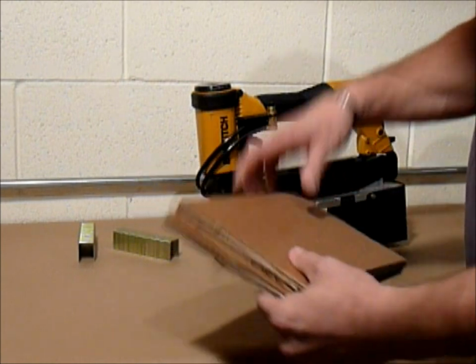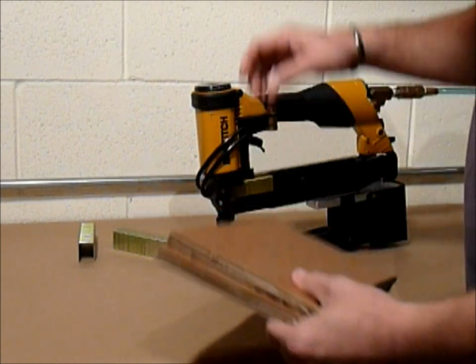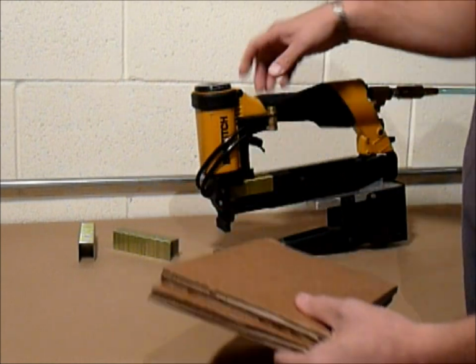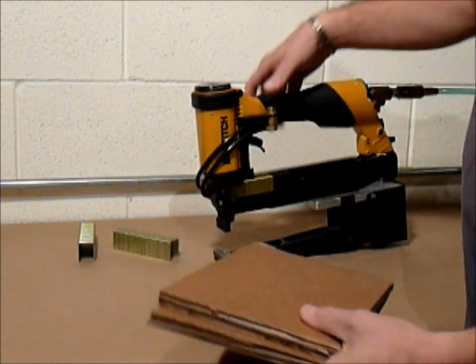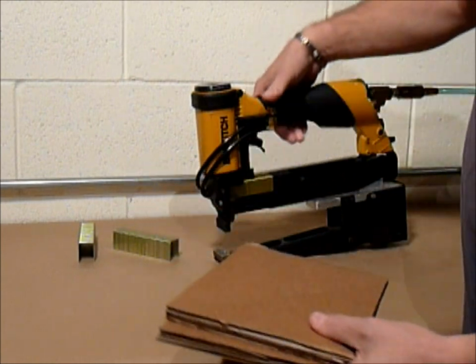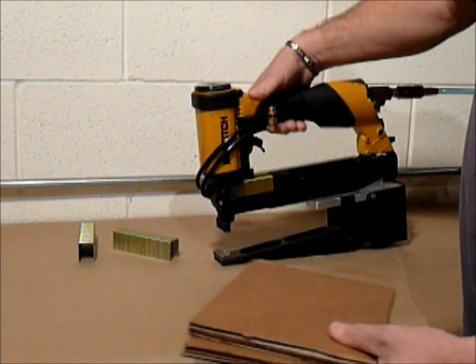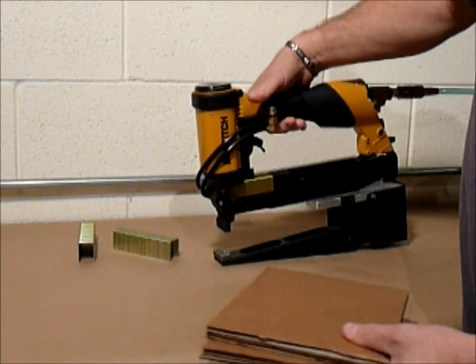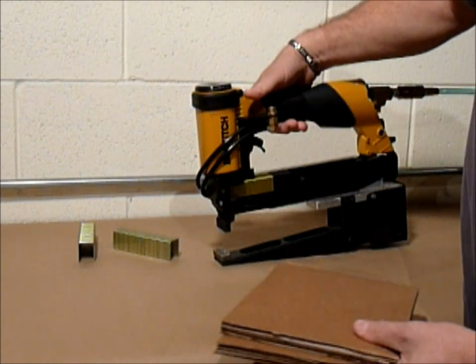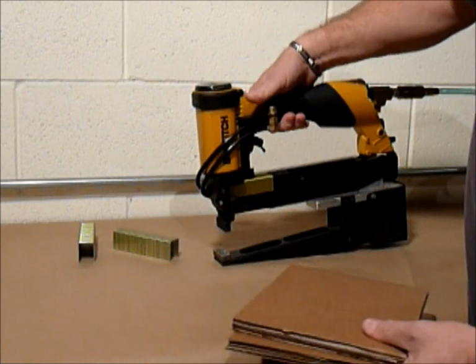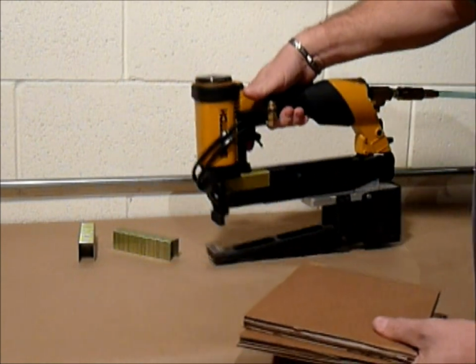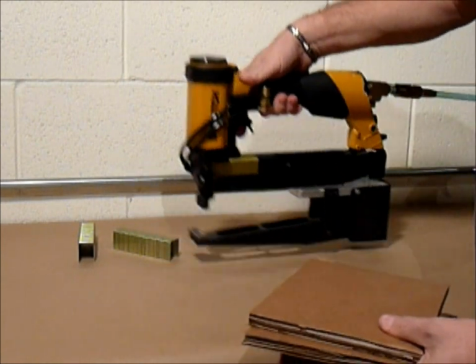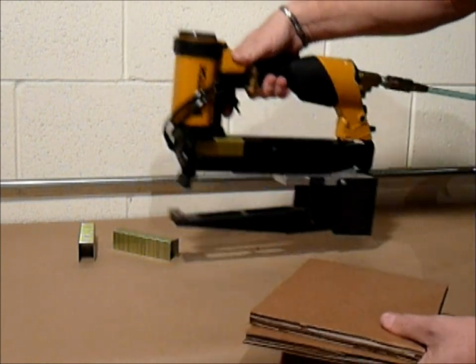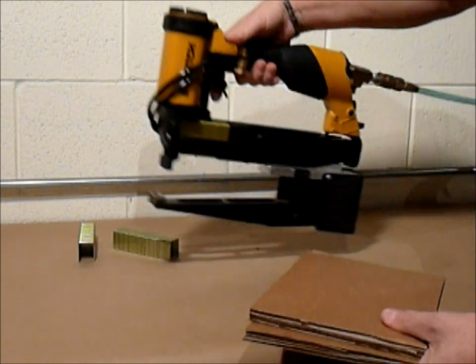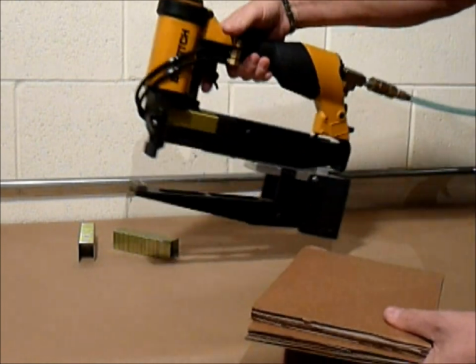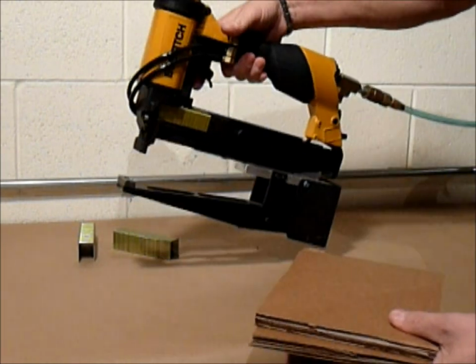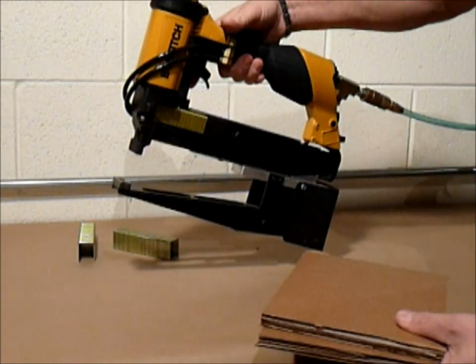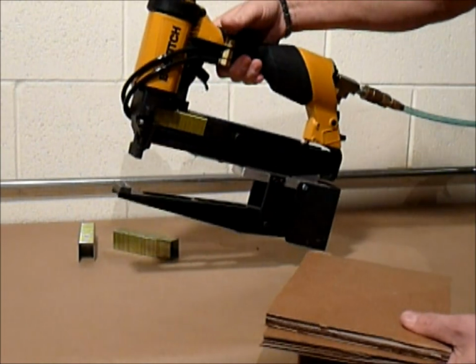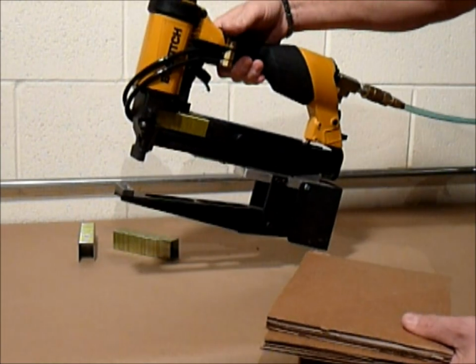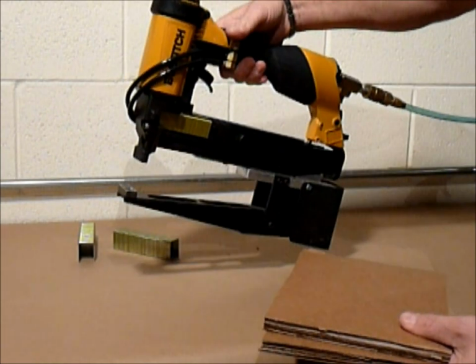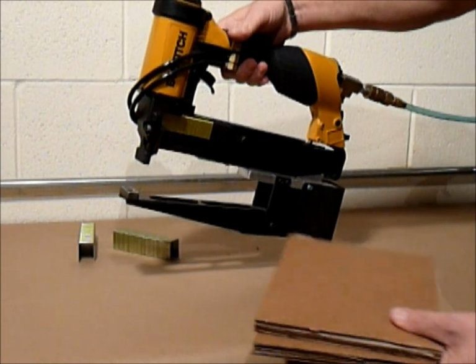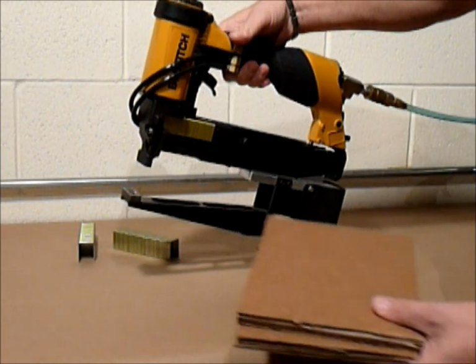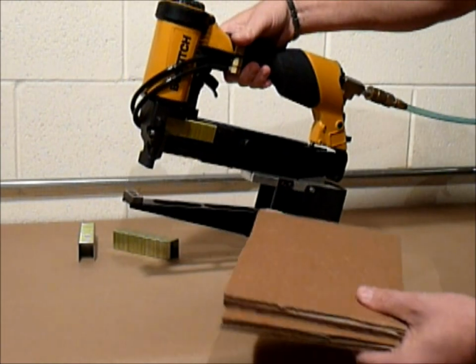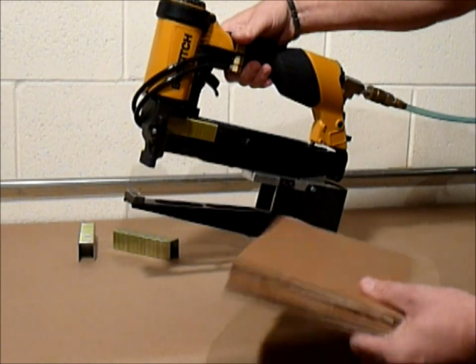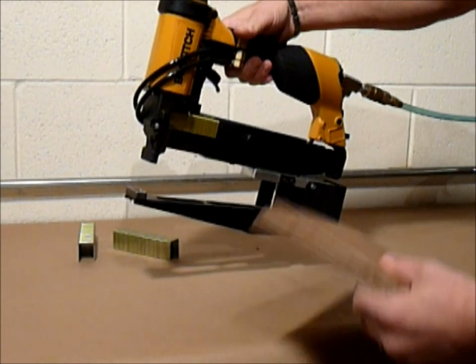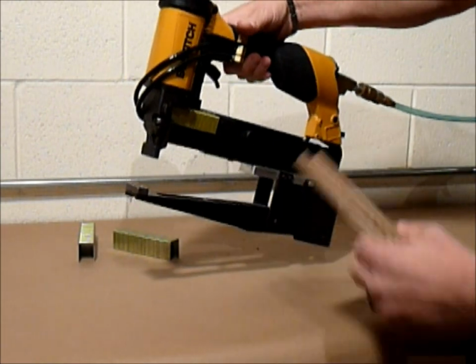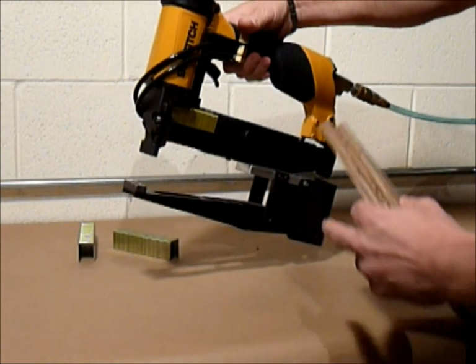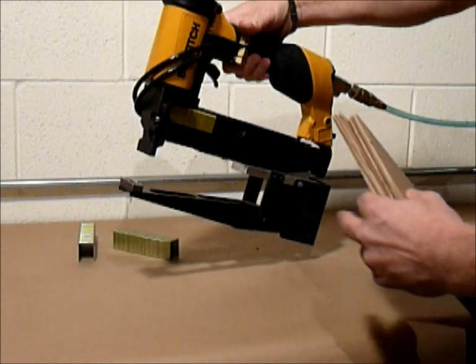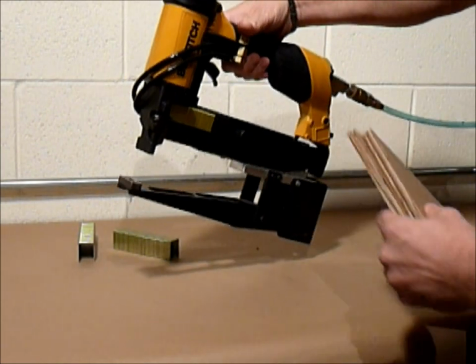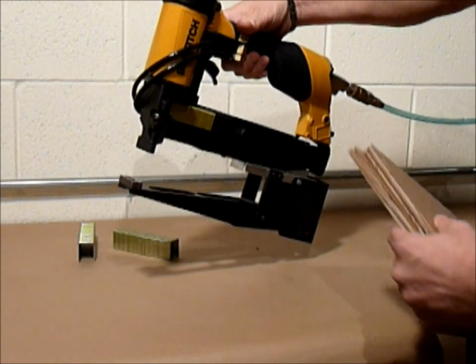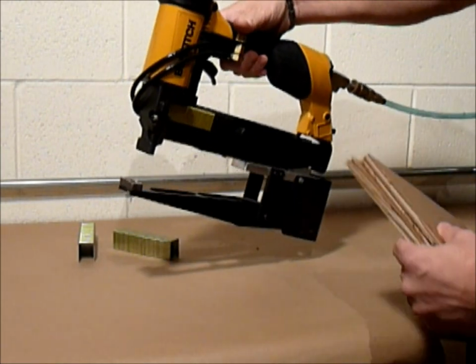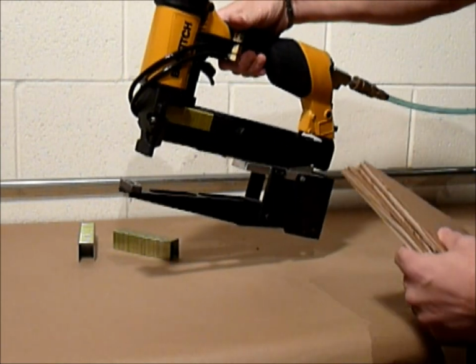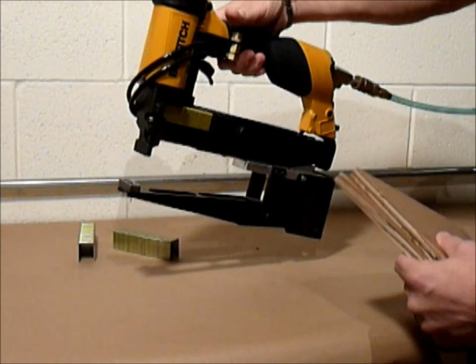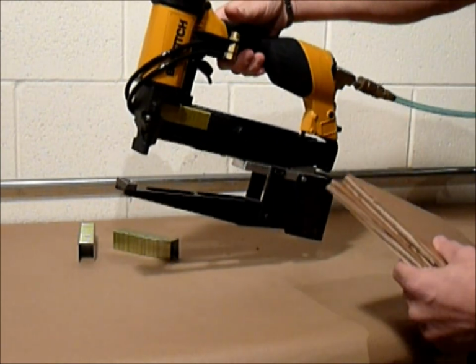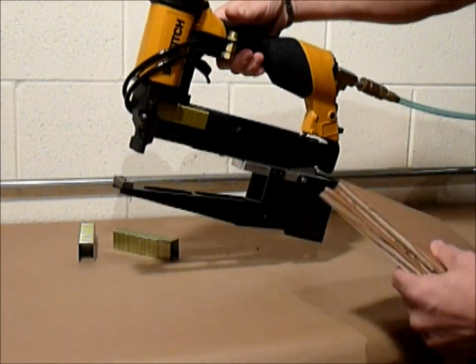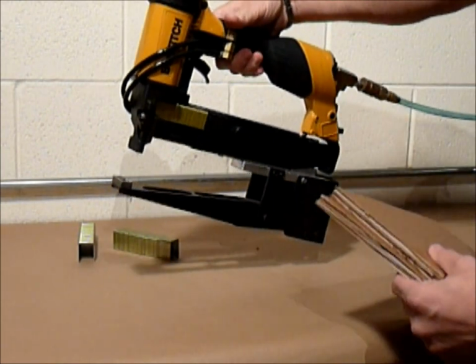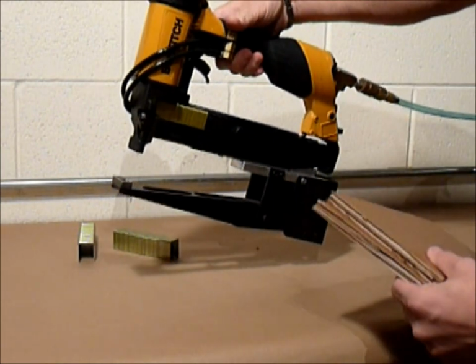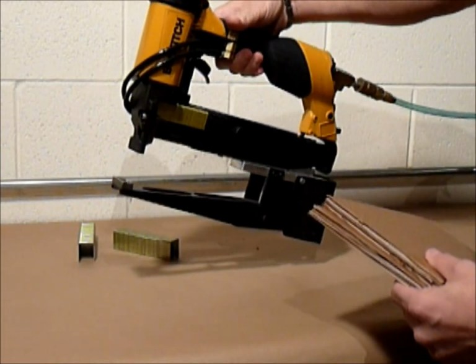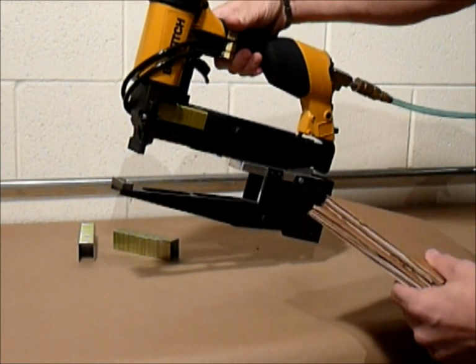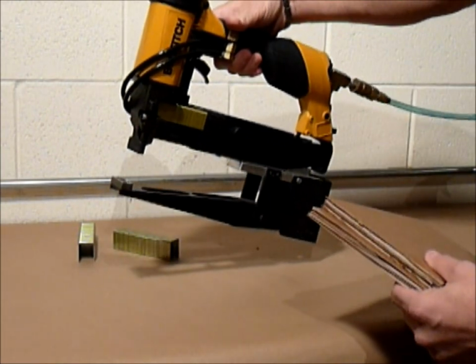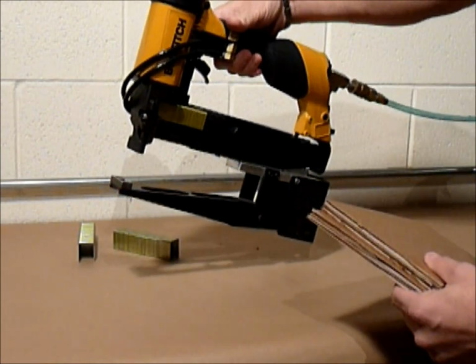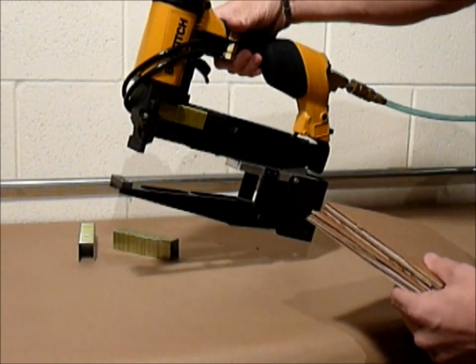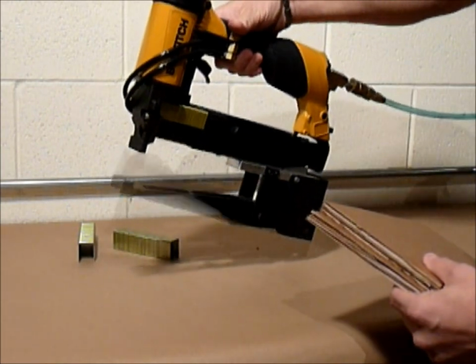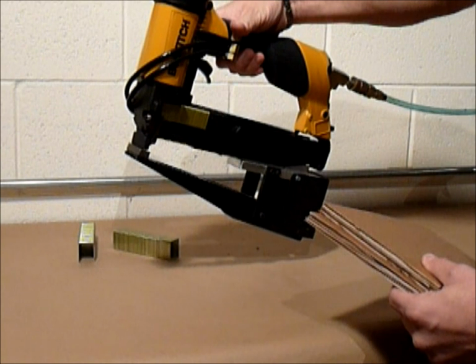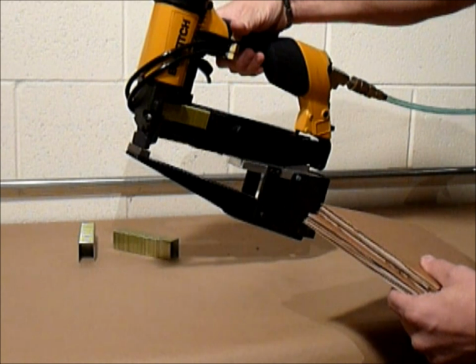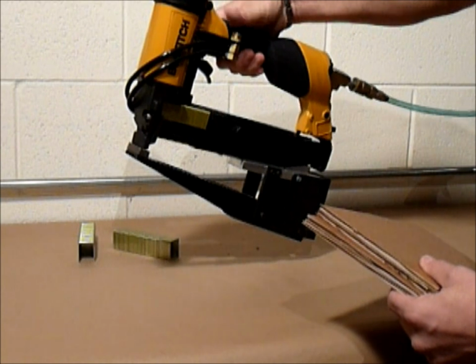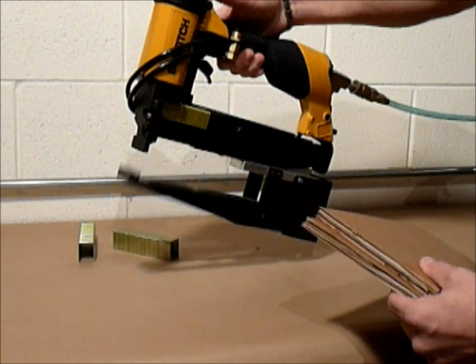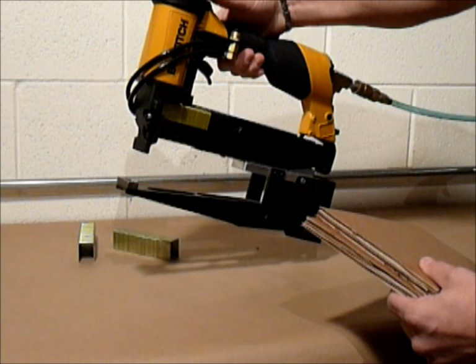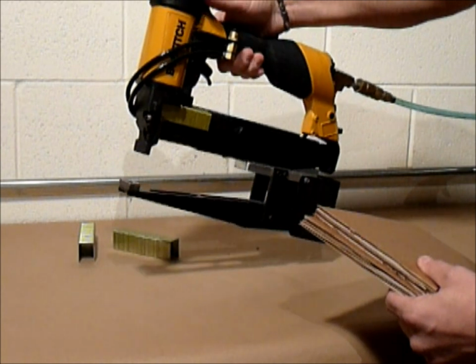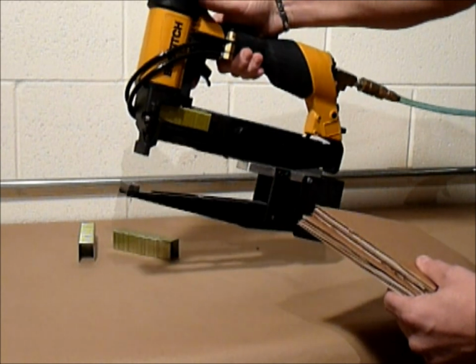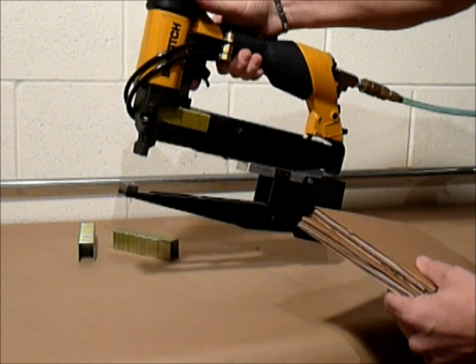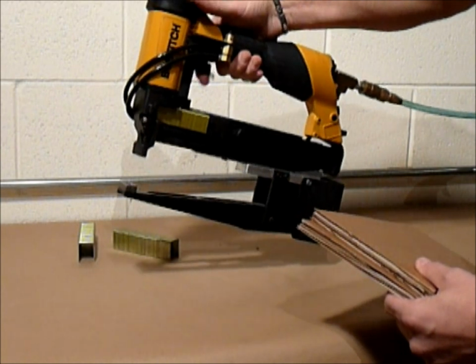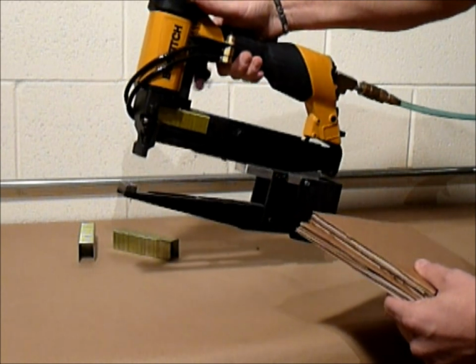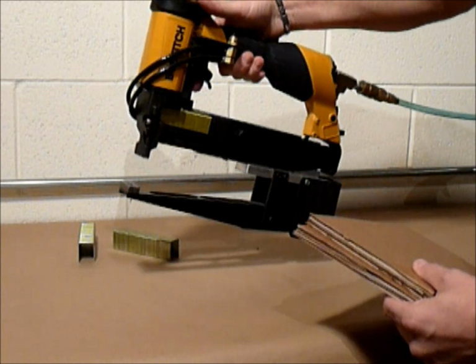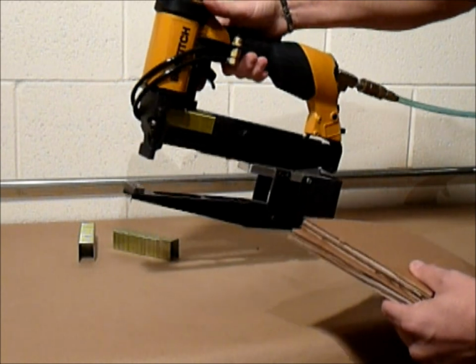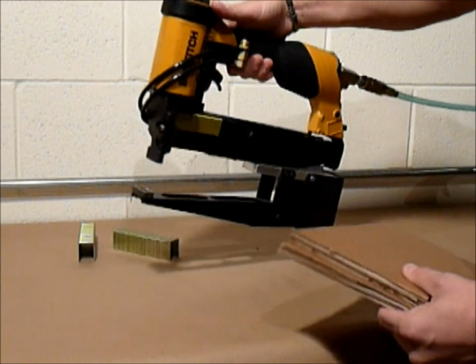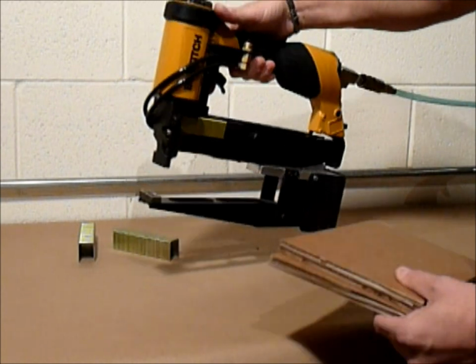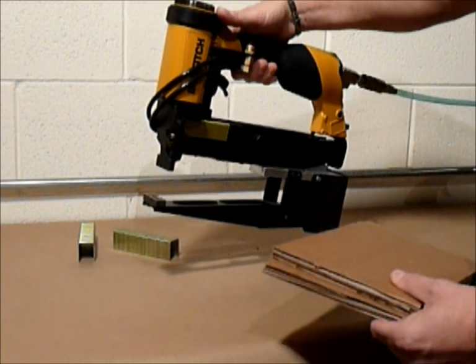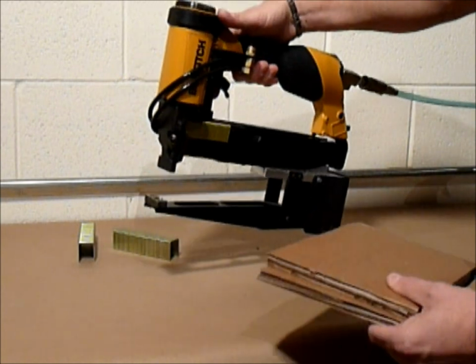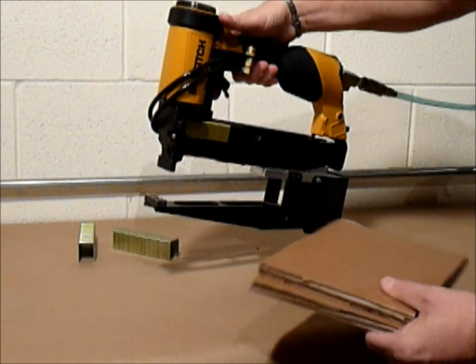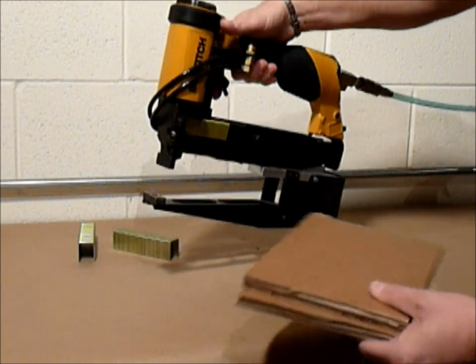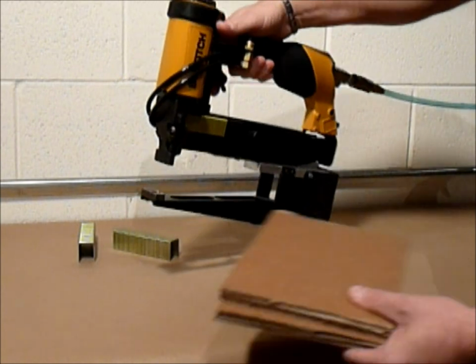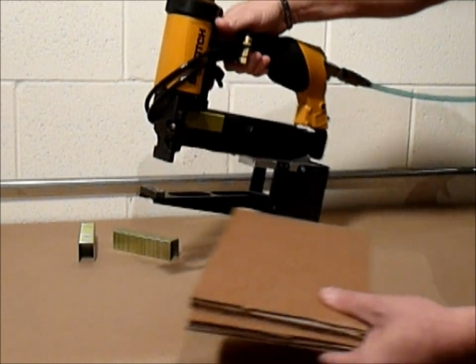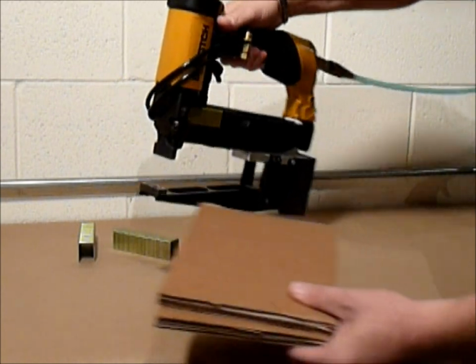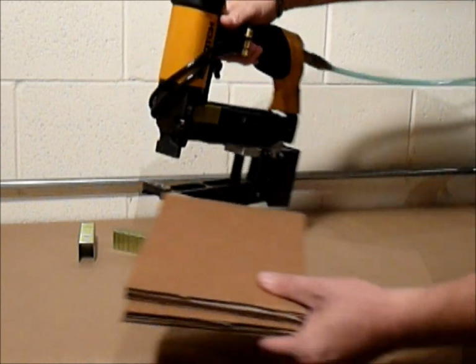The way the stapler works is we have a button that does the compression of the corrugated that you hit first, and then you pull the trigger to fire the staple.